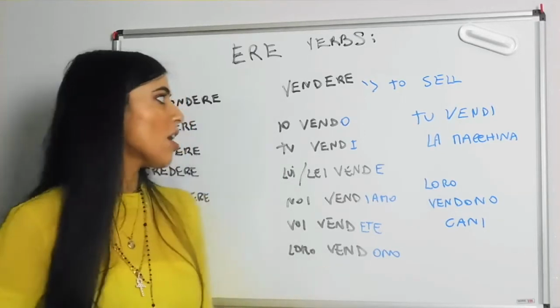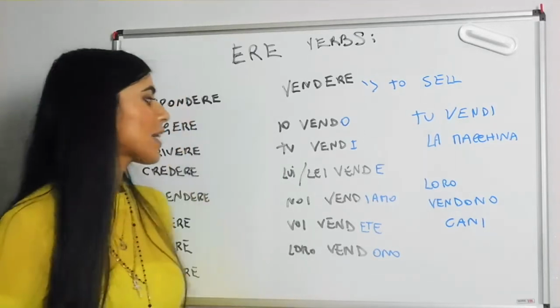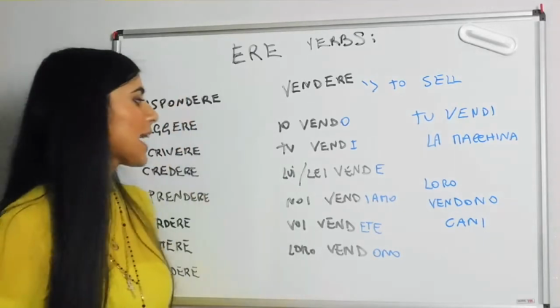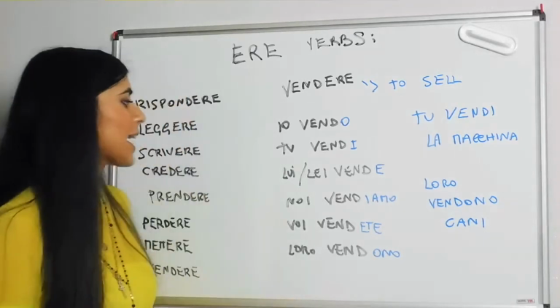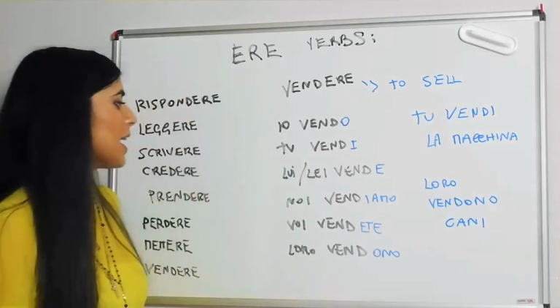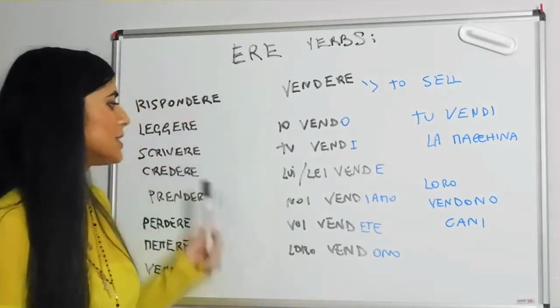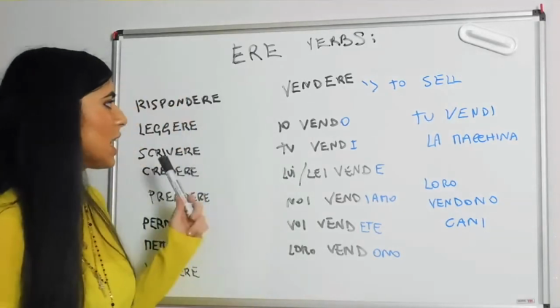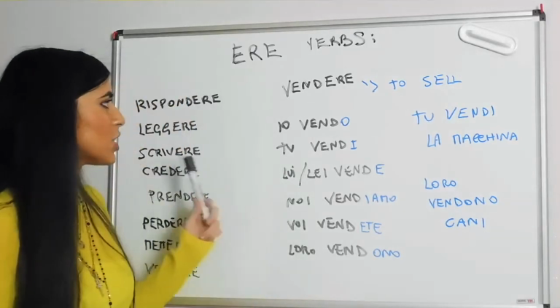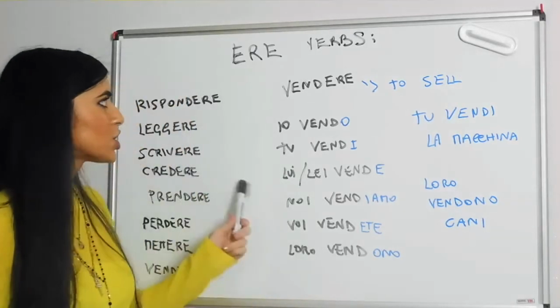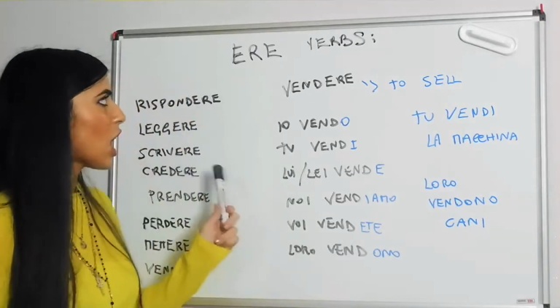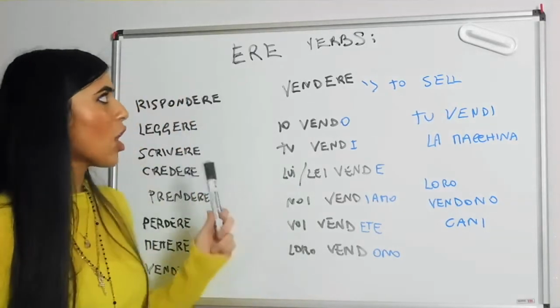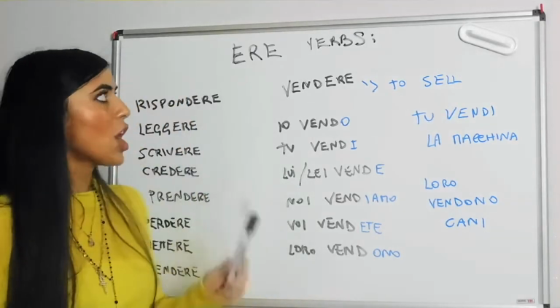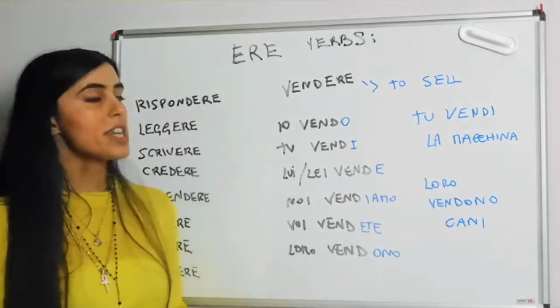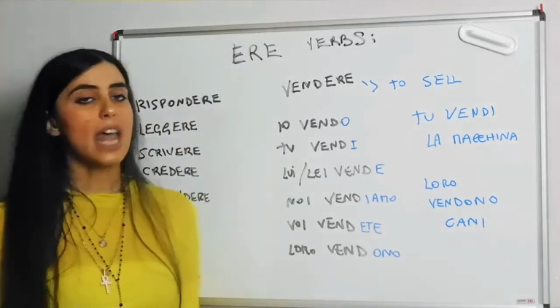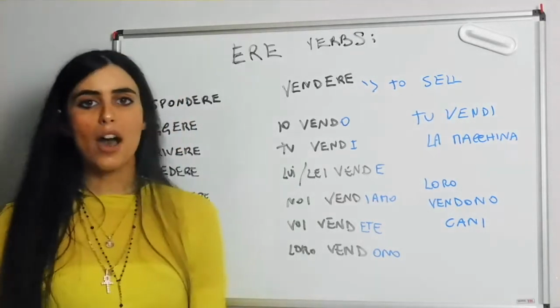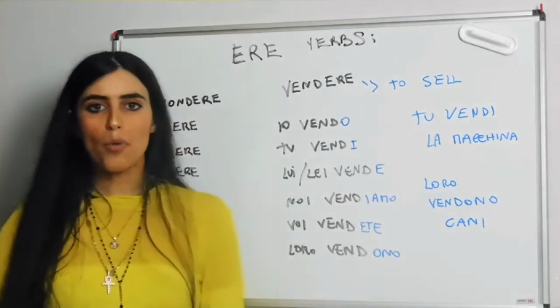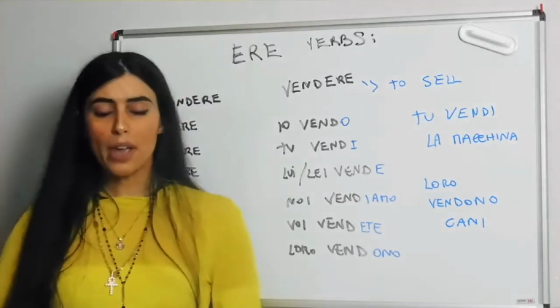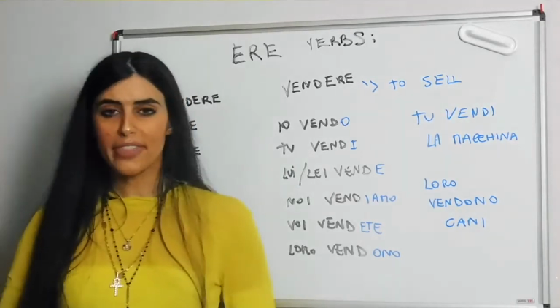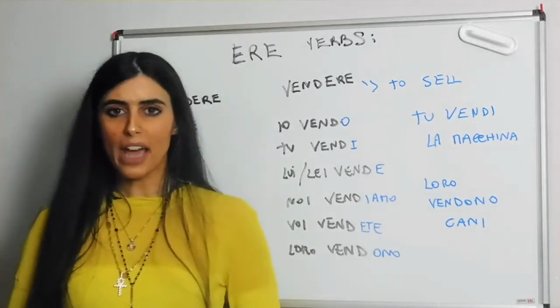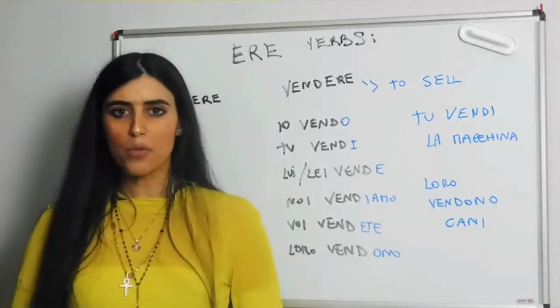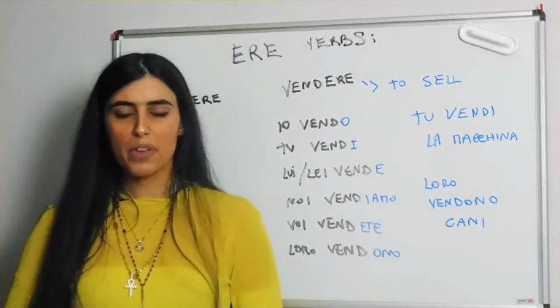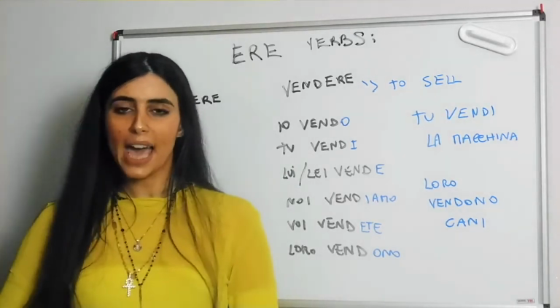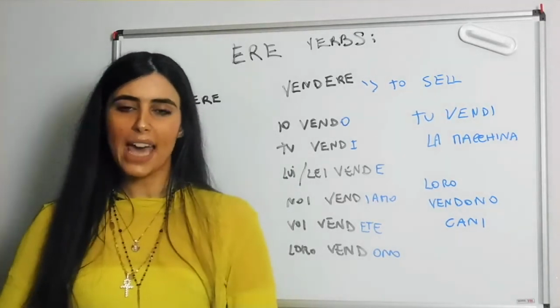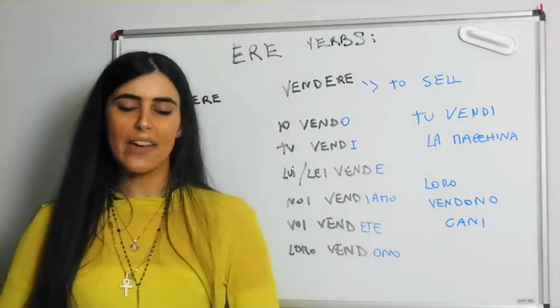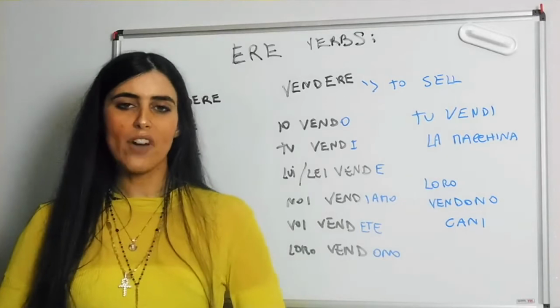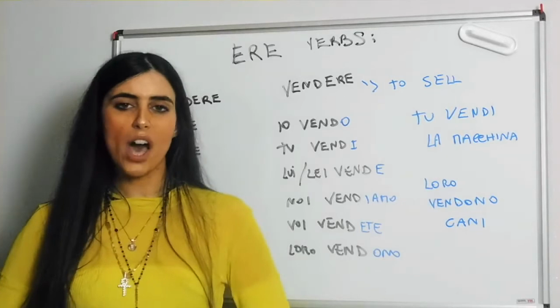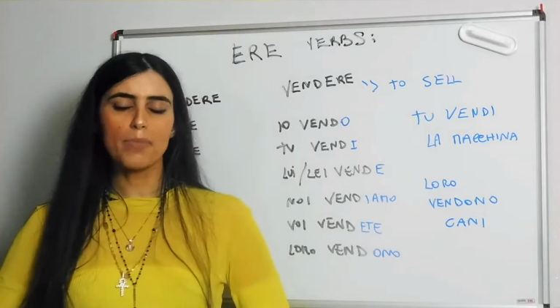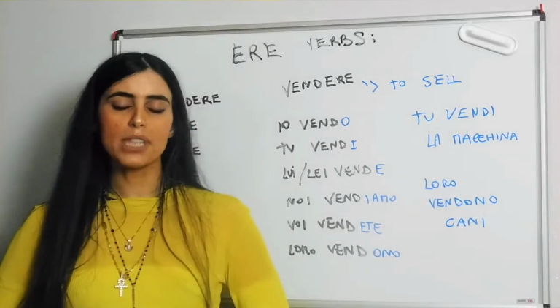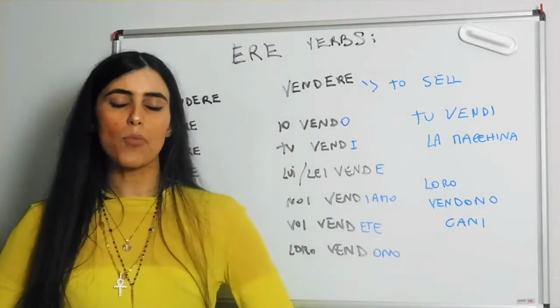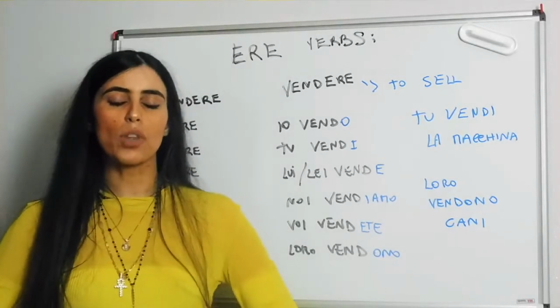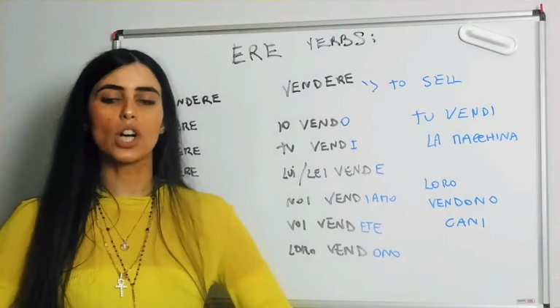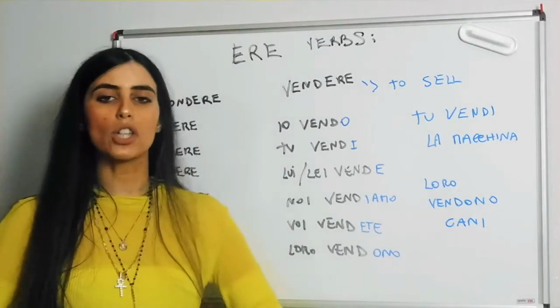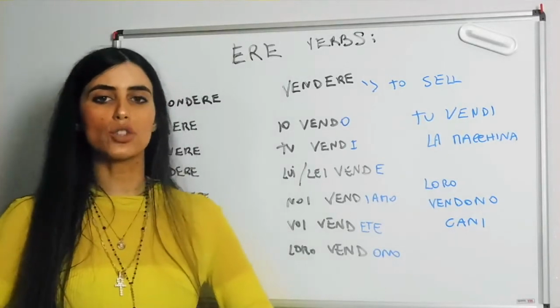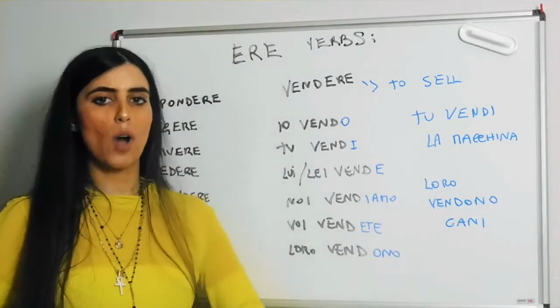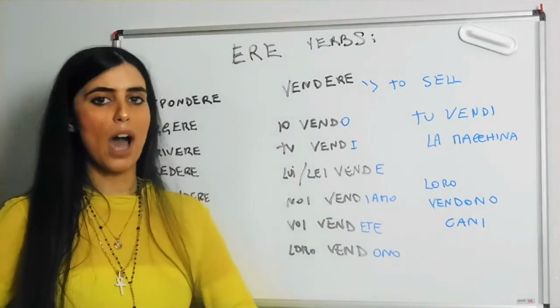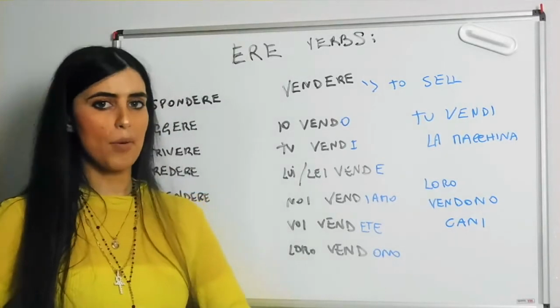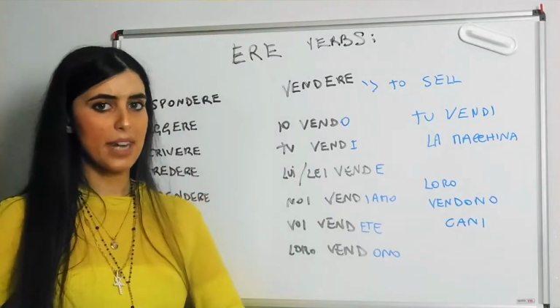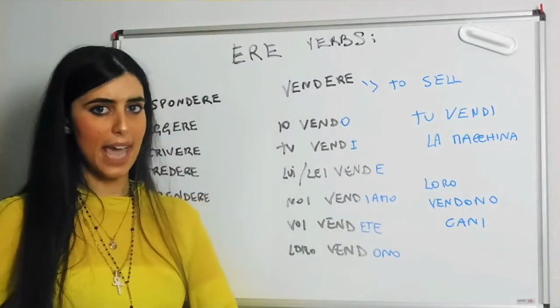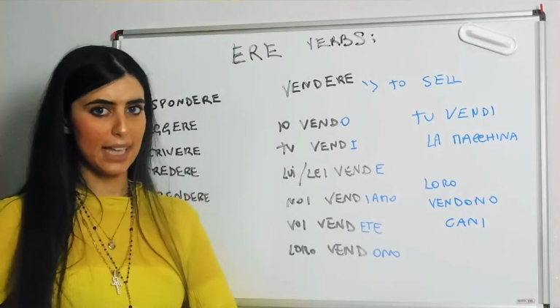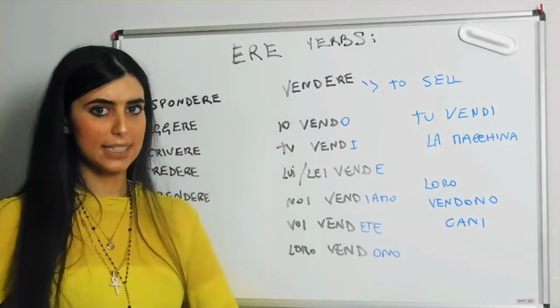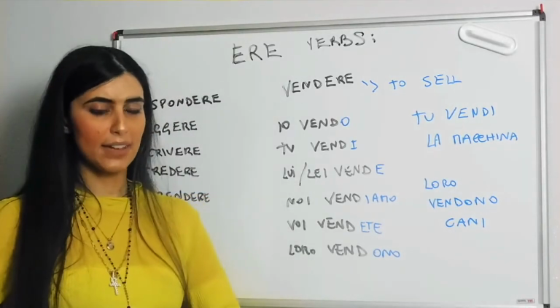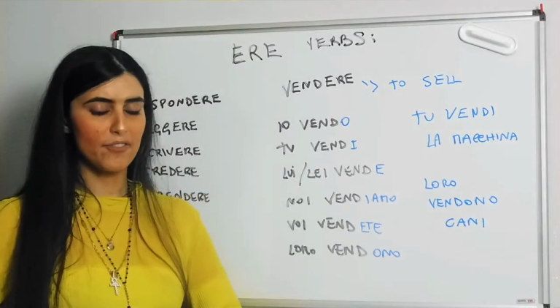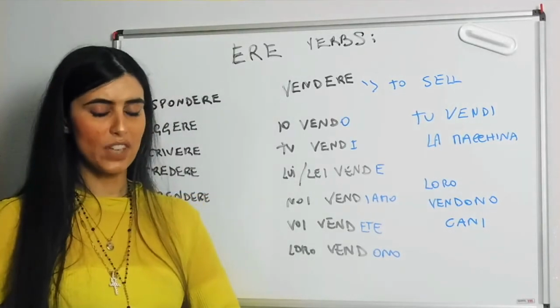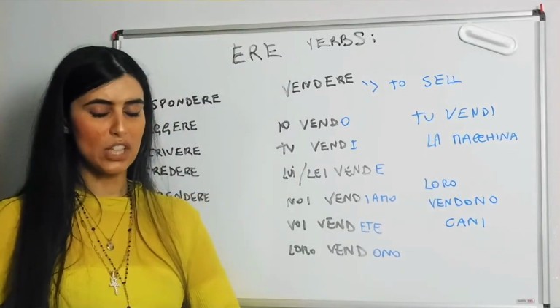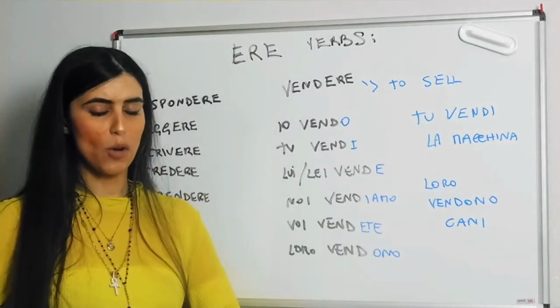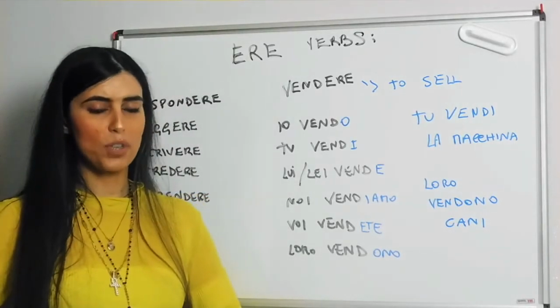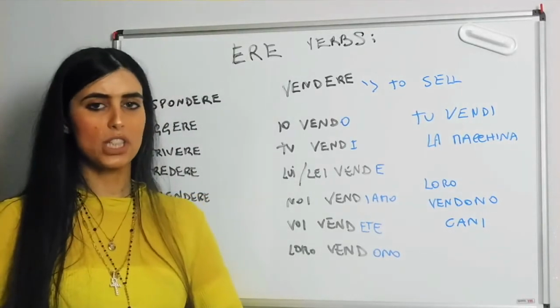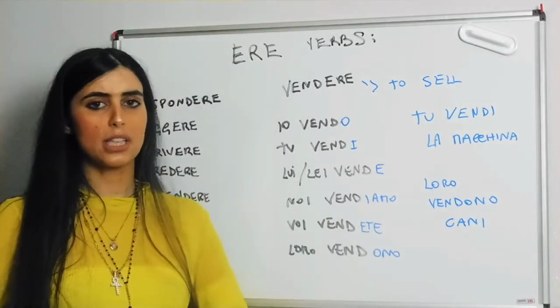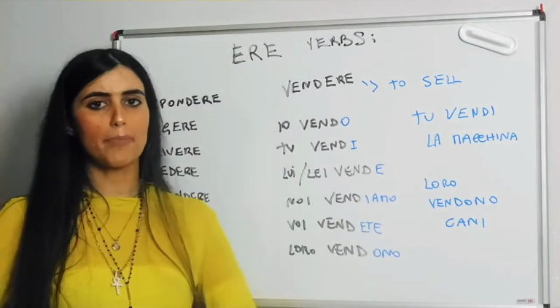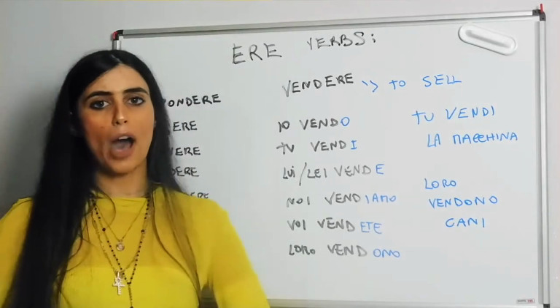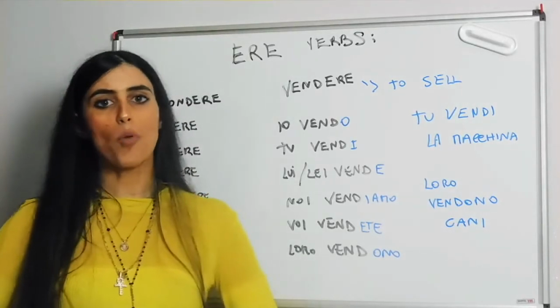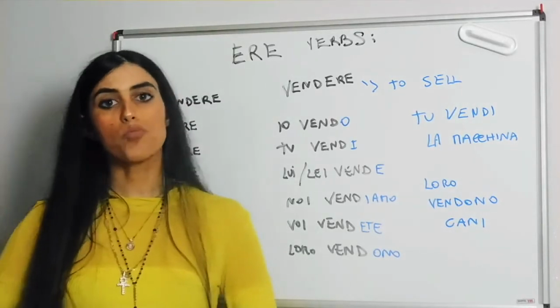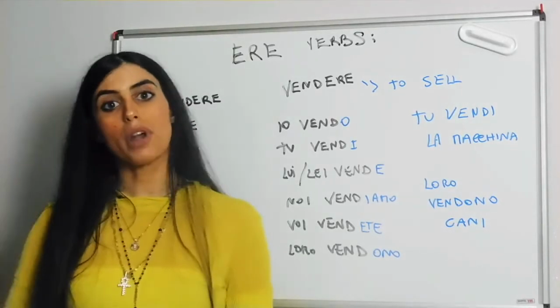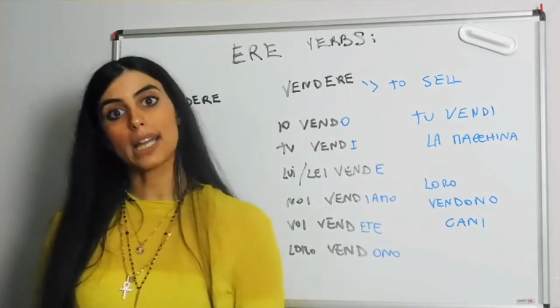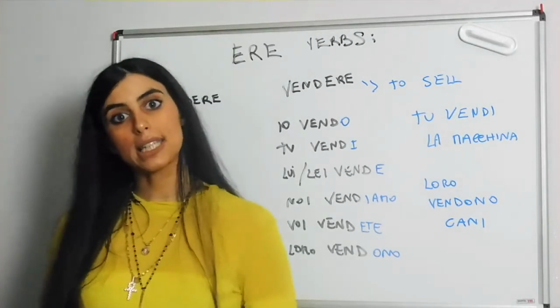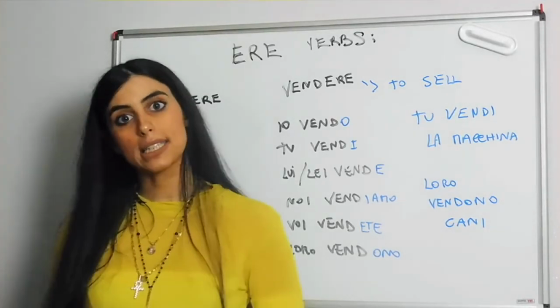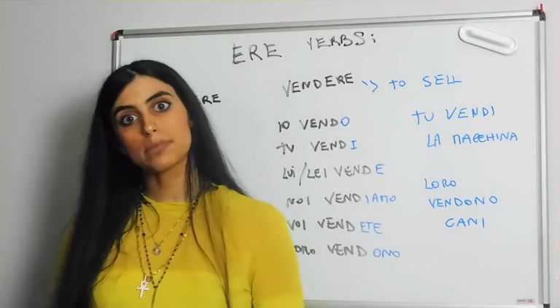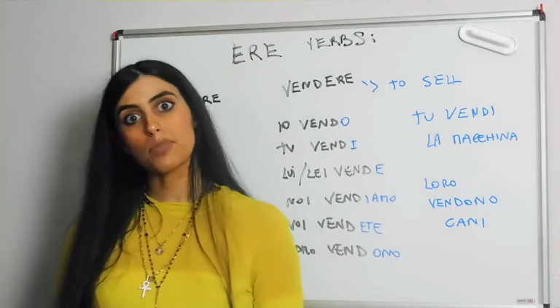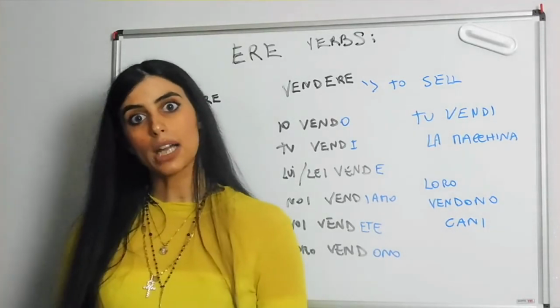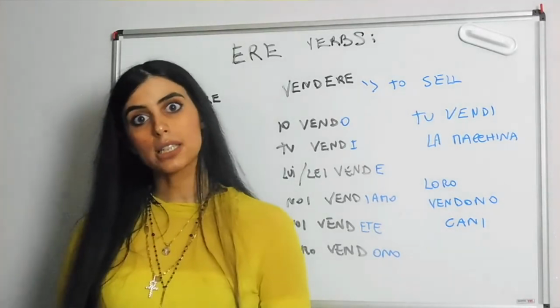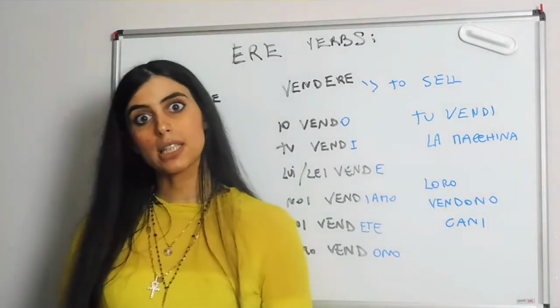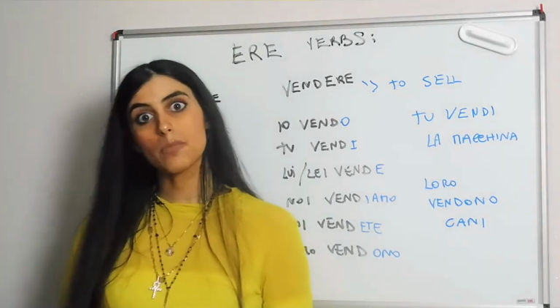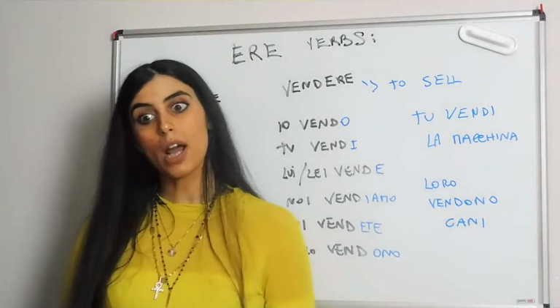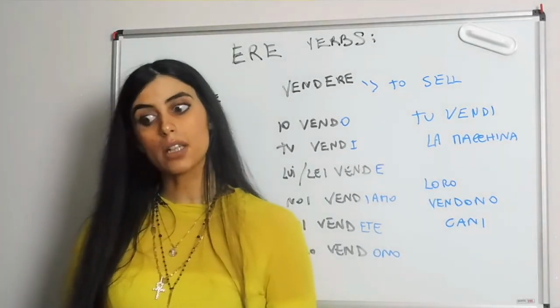So now we are done with this verb, and we'll go to our next video, which is about practice, practice, practice.